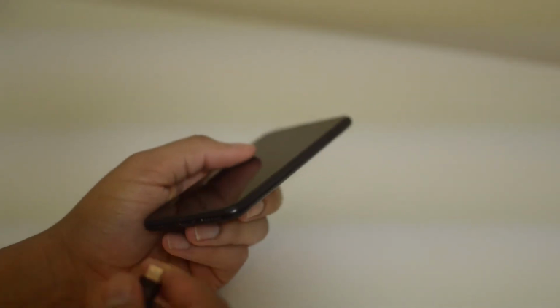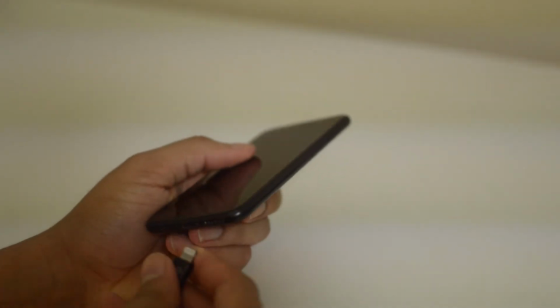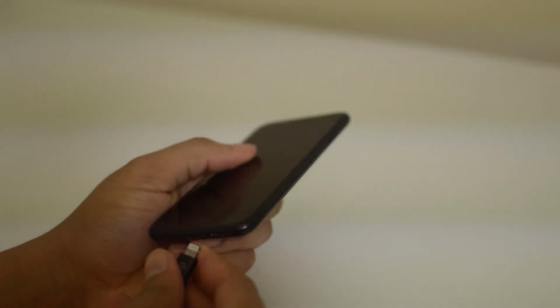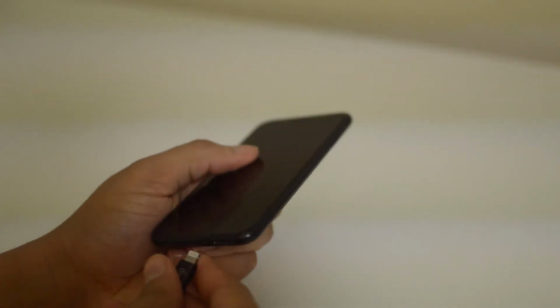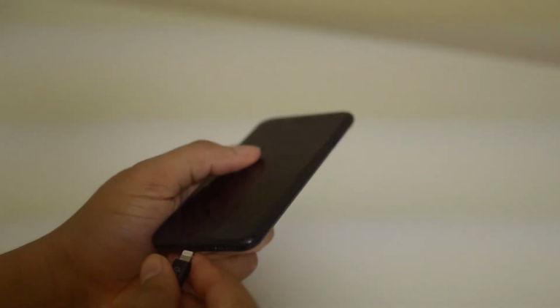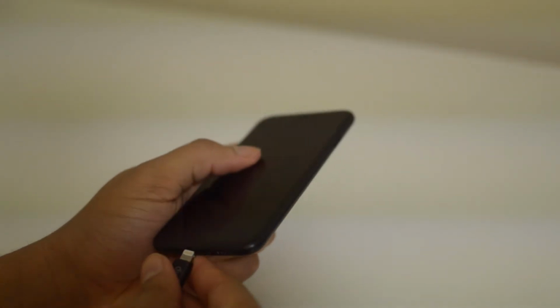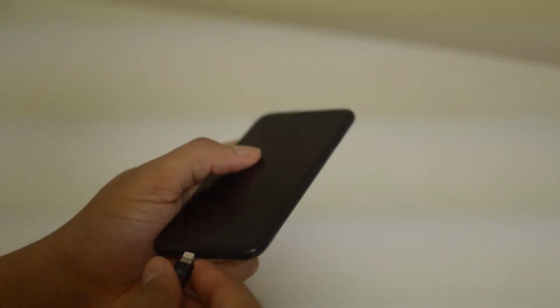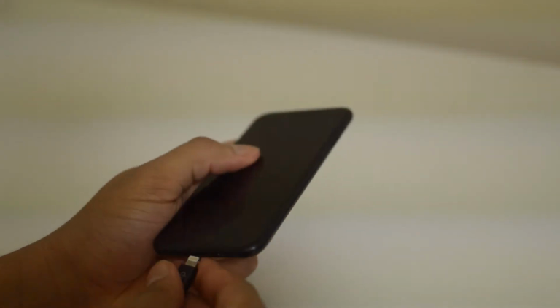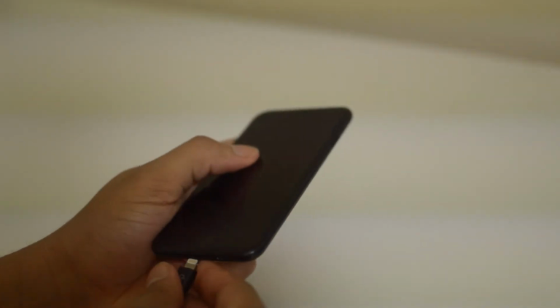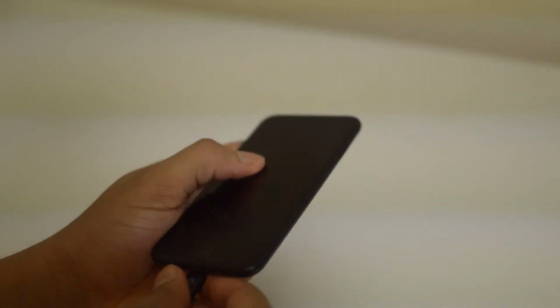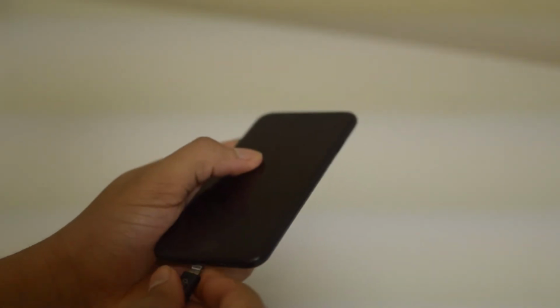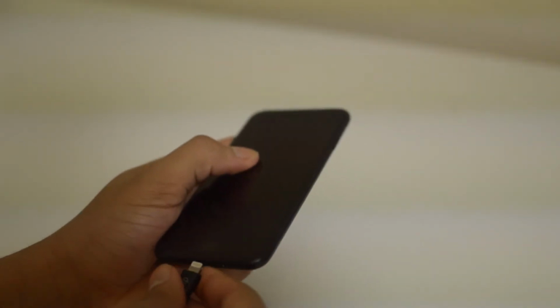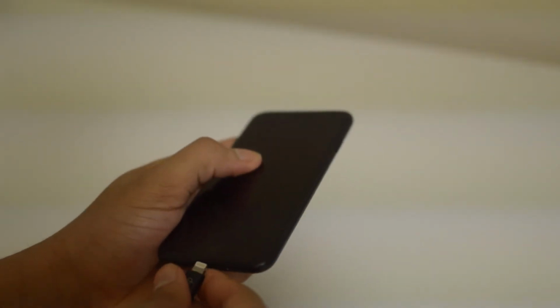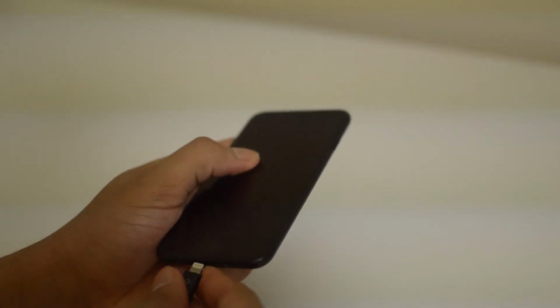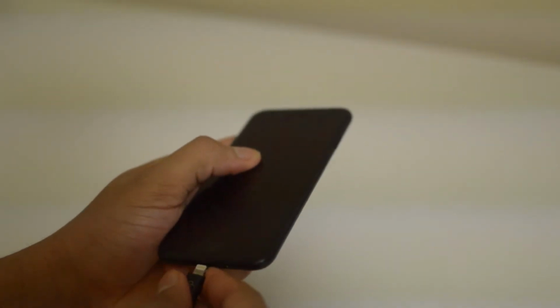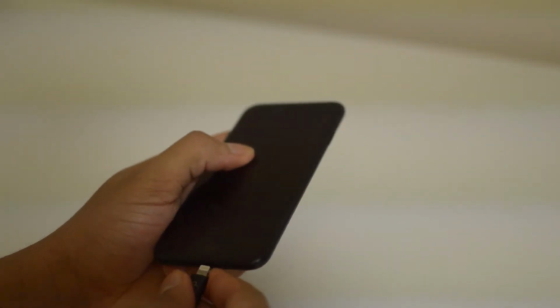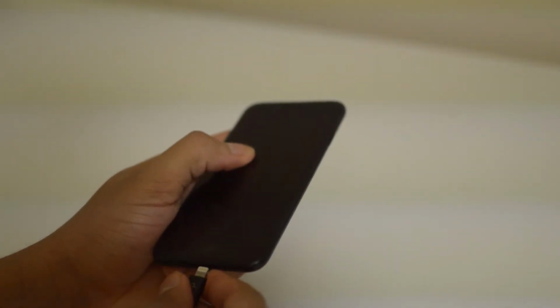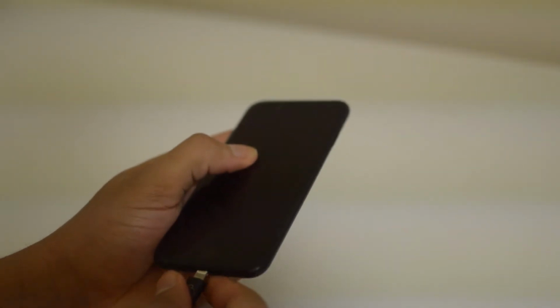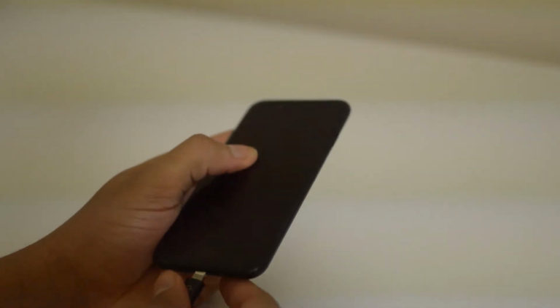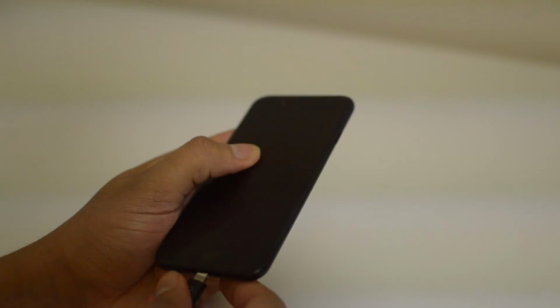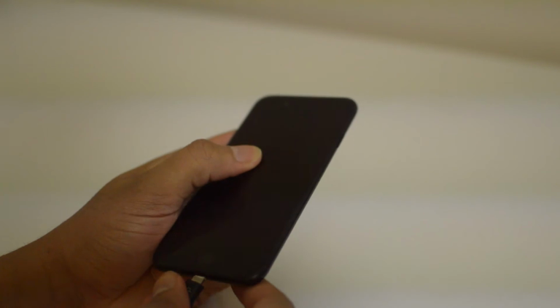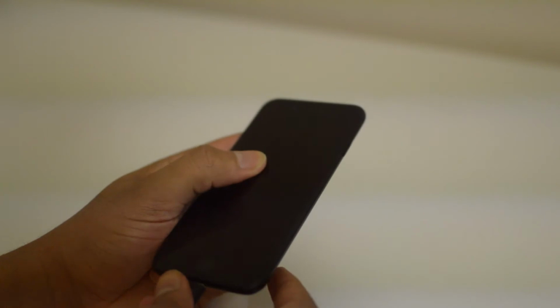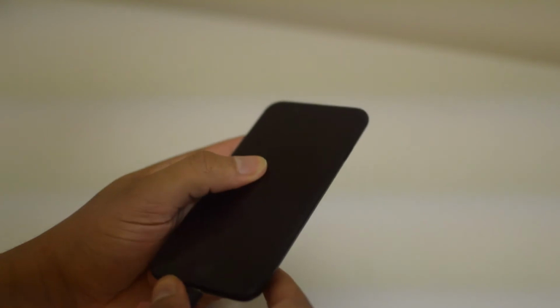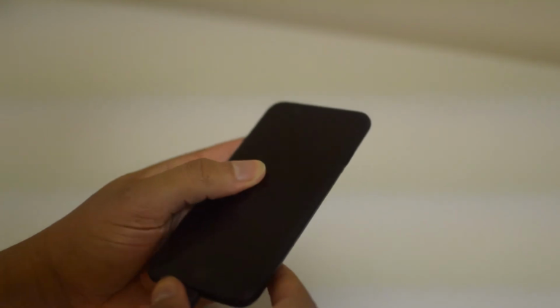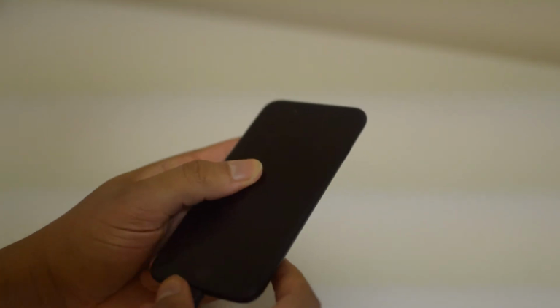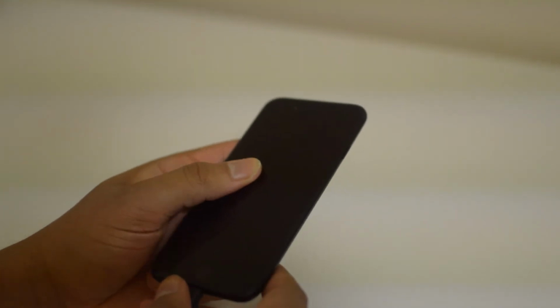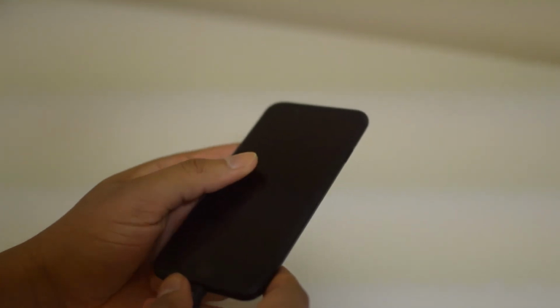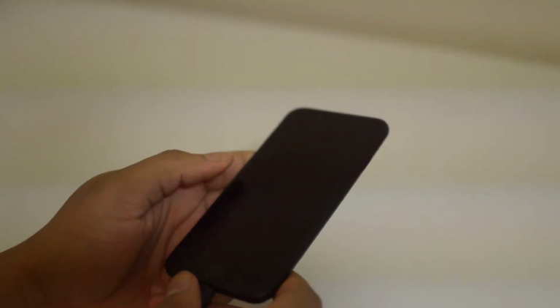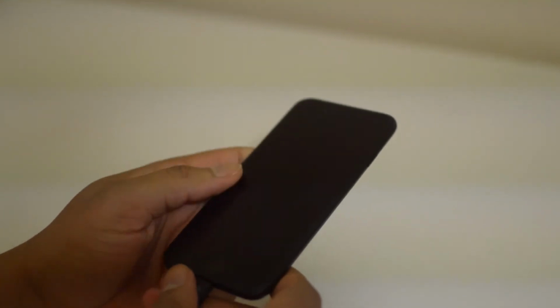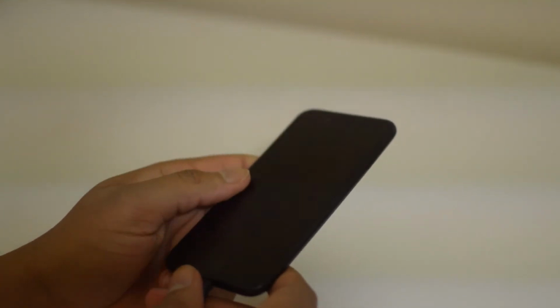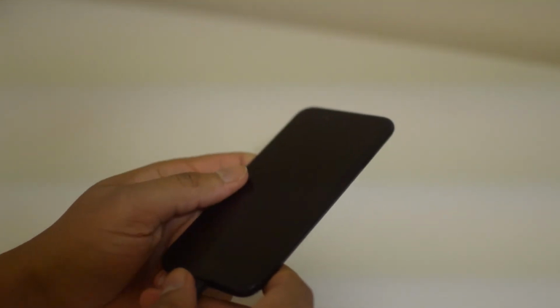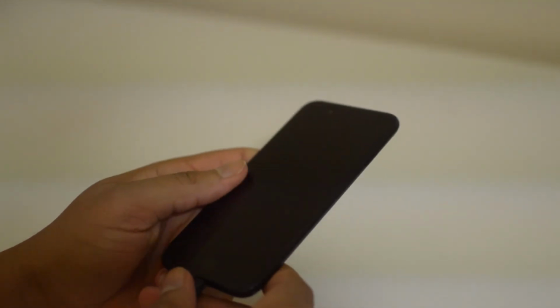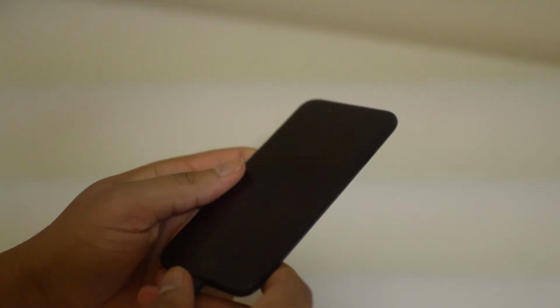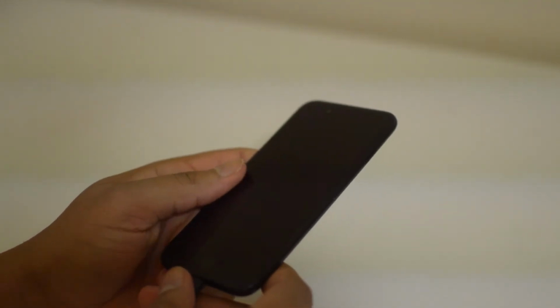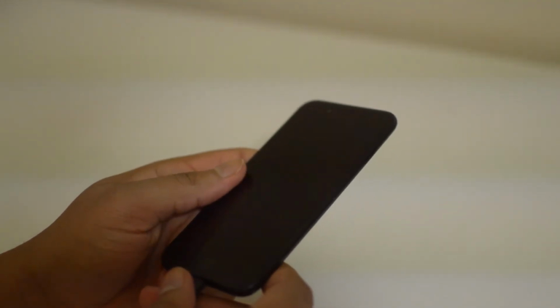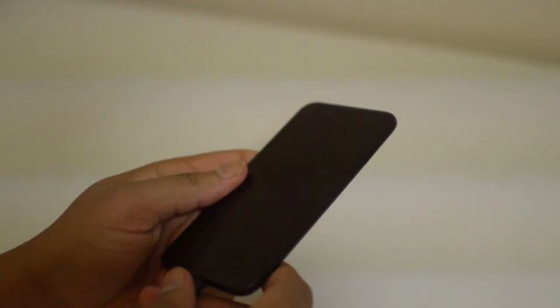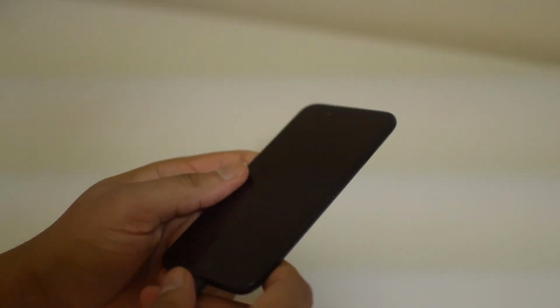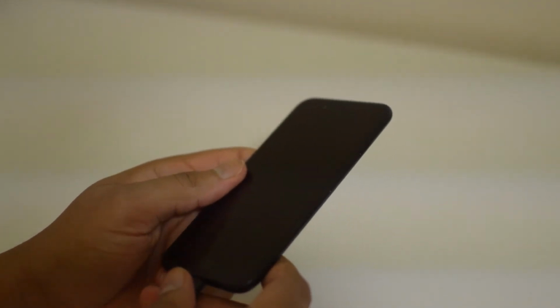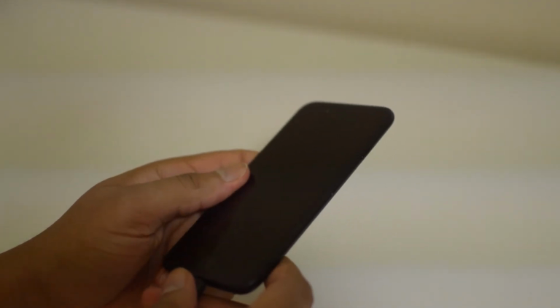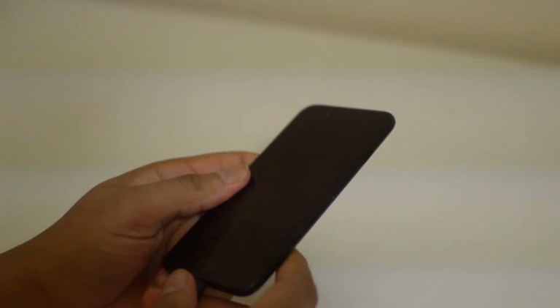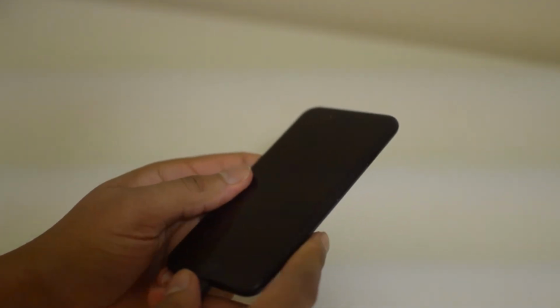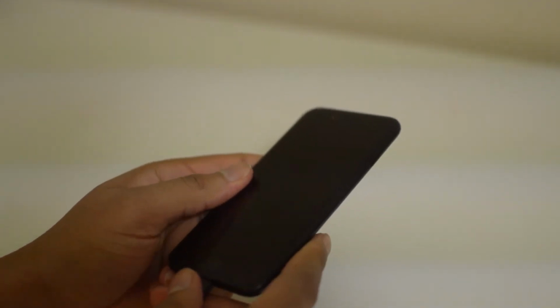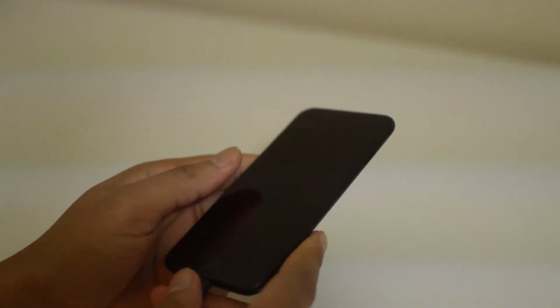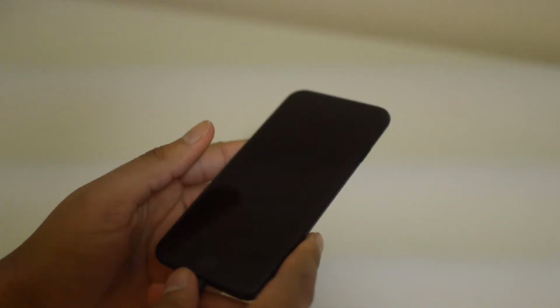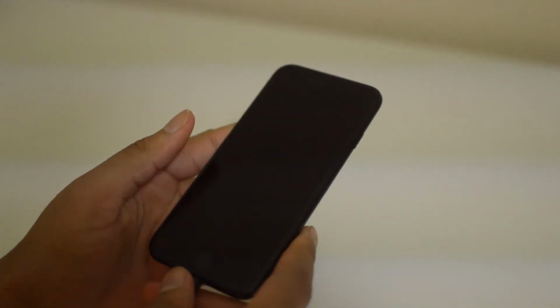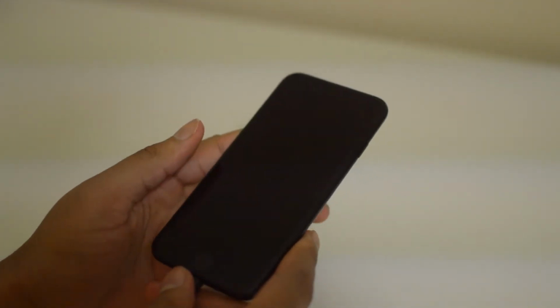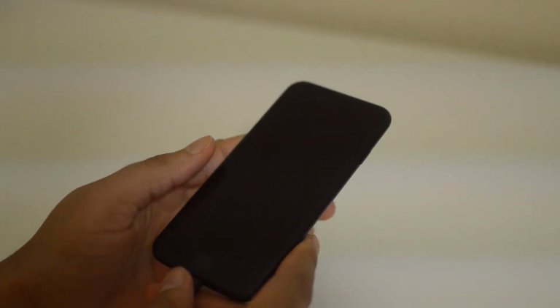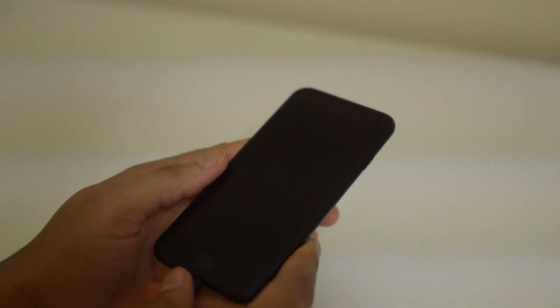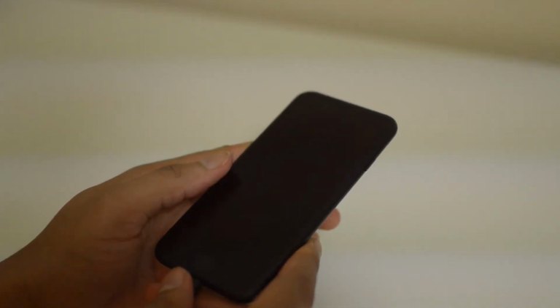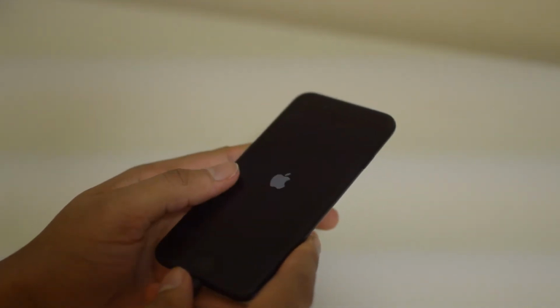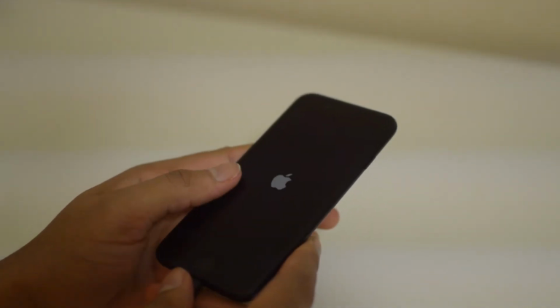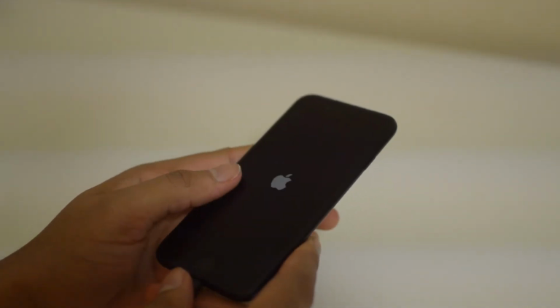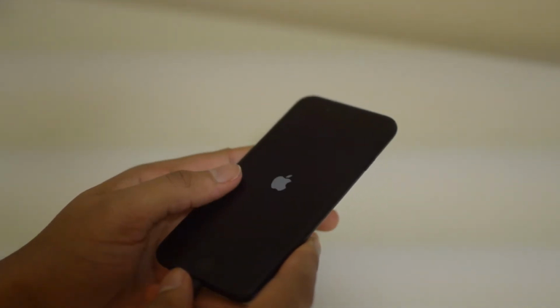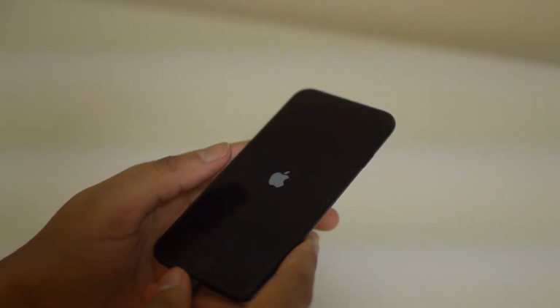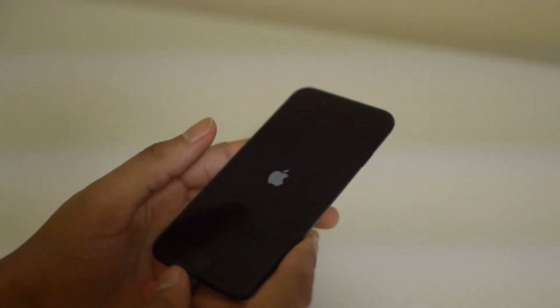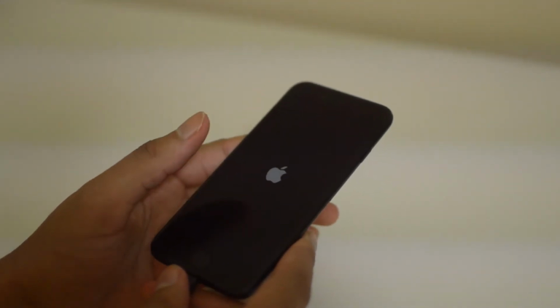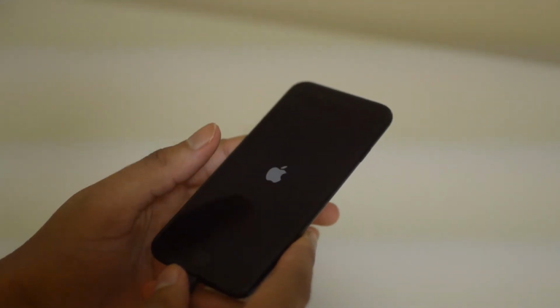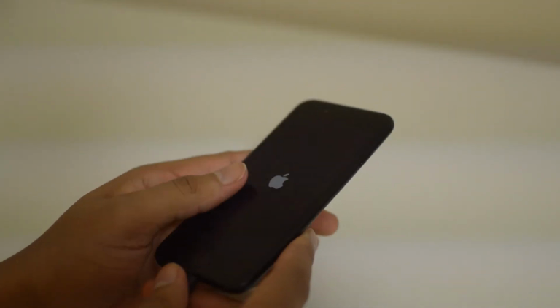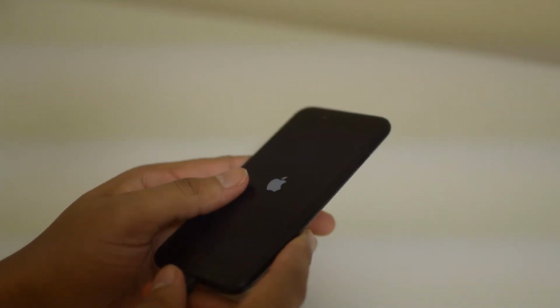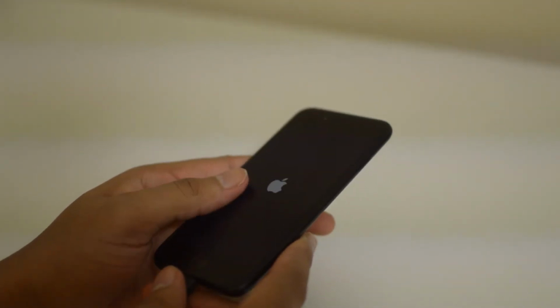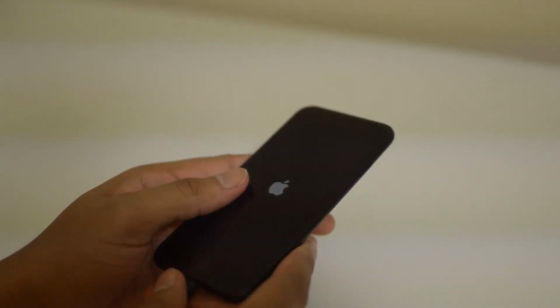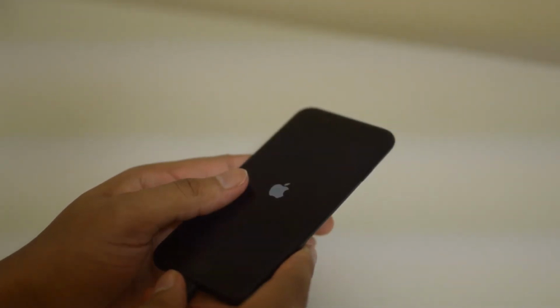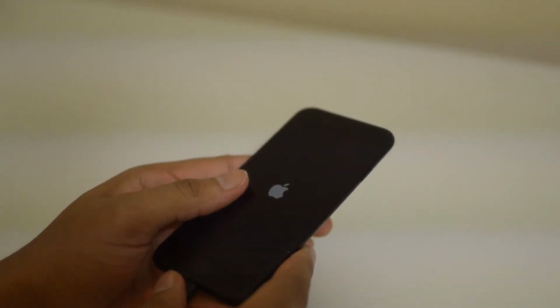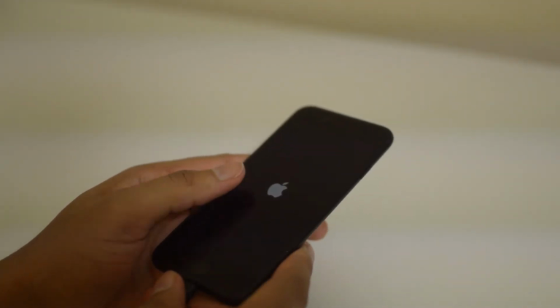Once your phone is completely dead, just plug it in and let it charge for five or more hours. Just leave it connected to the charger and let it stay off.